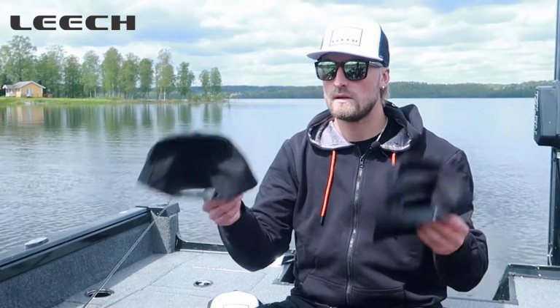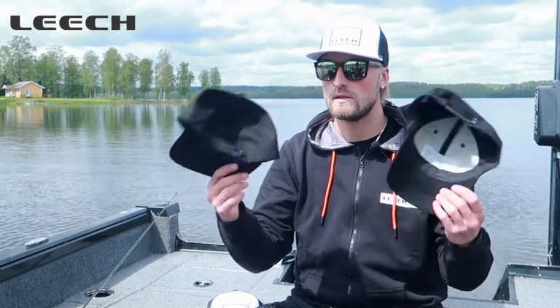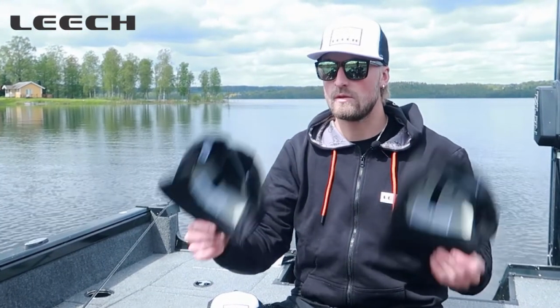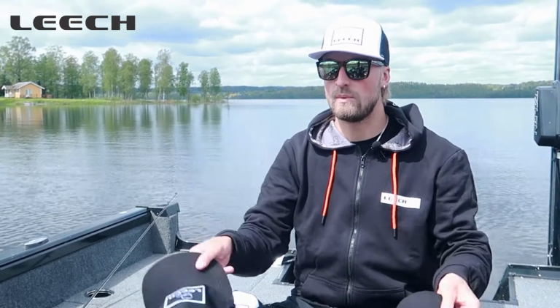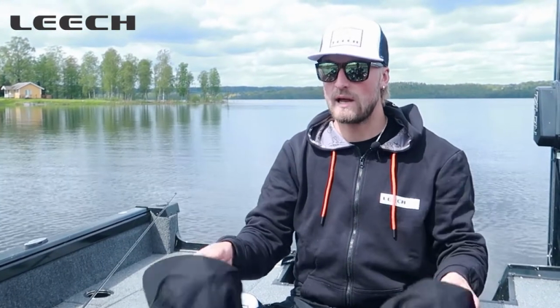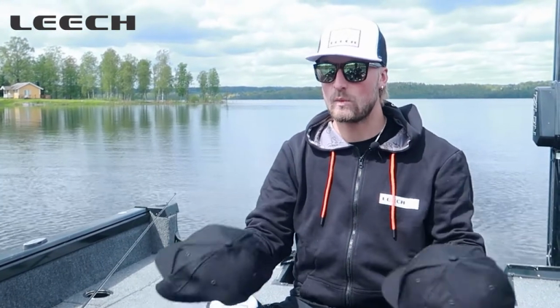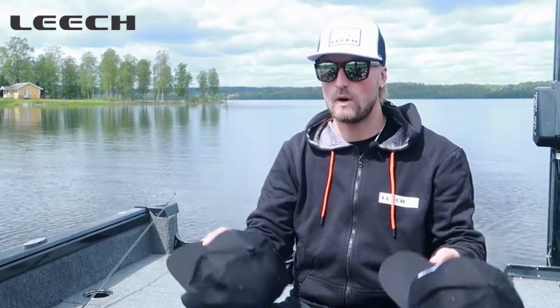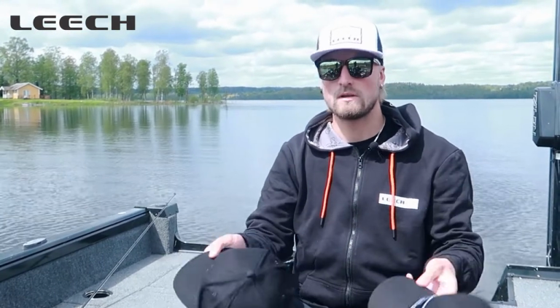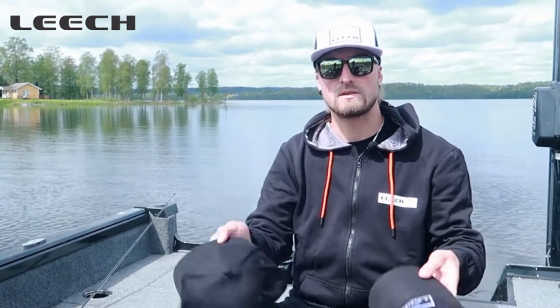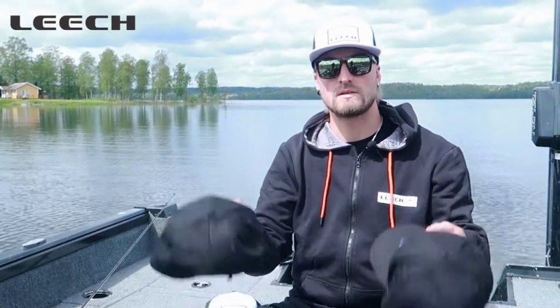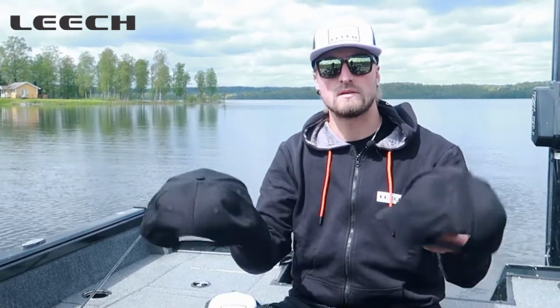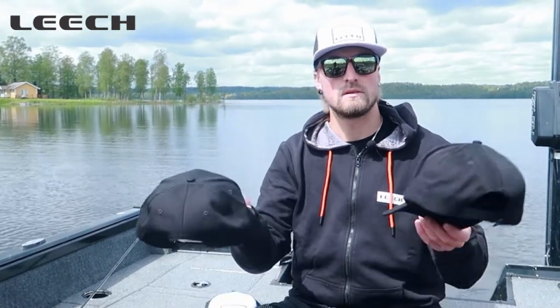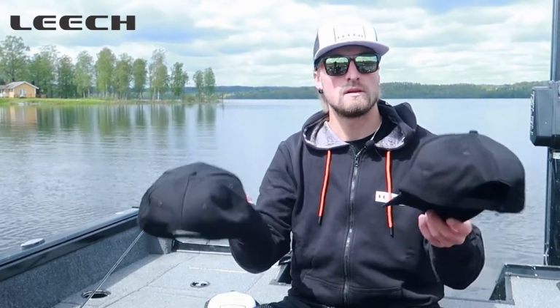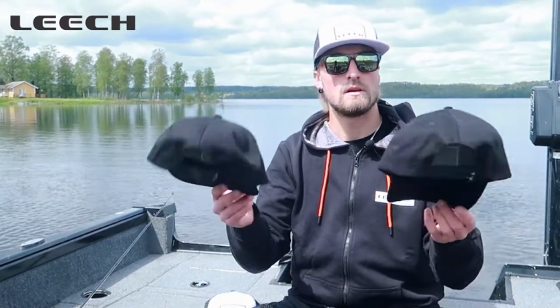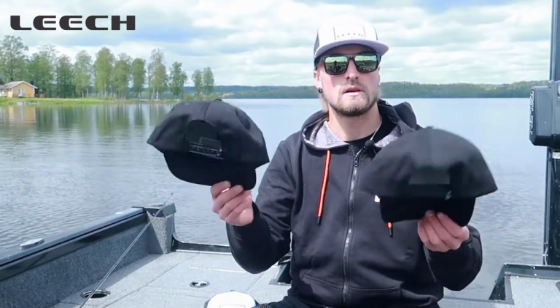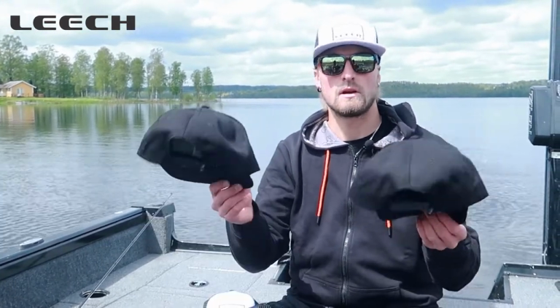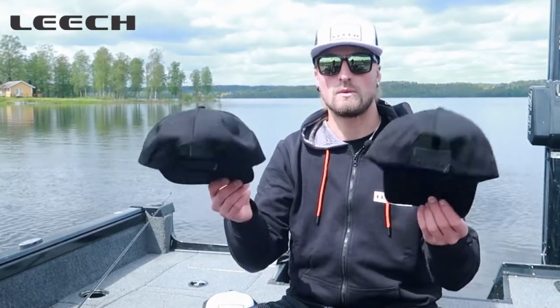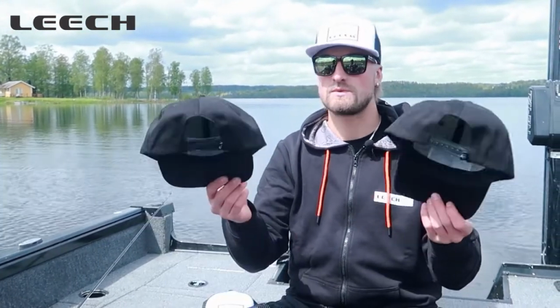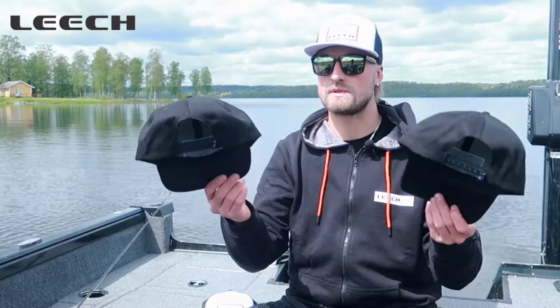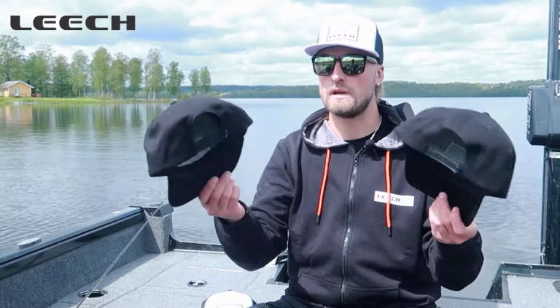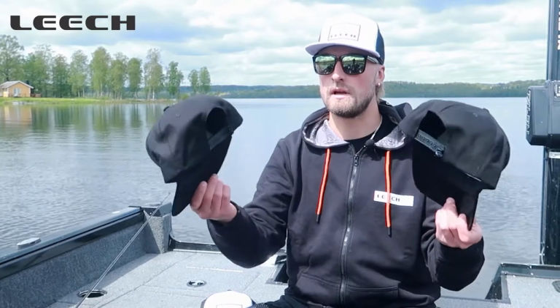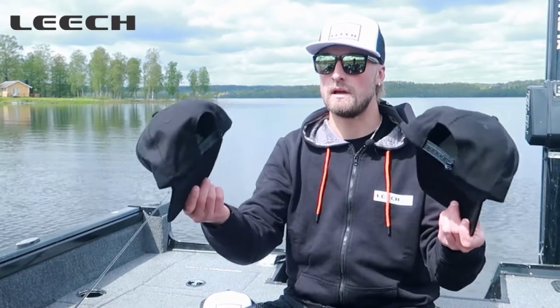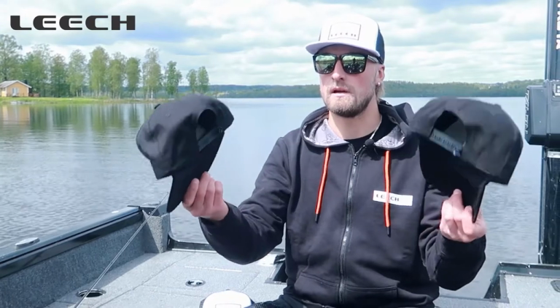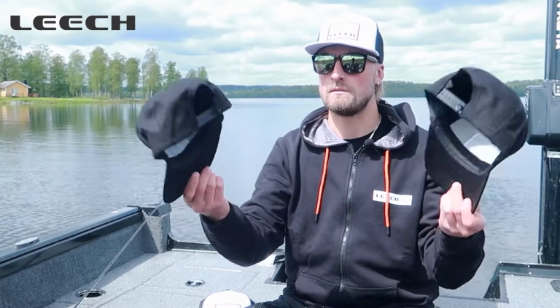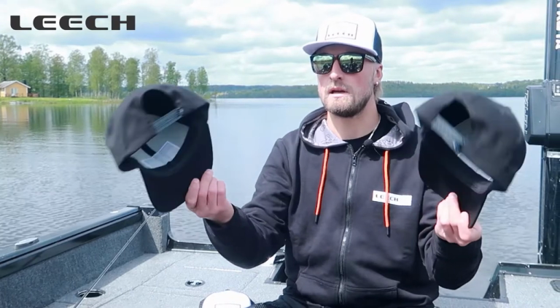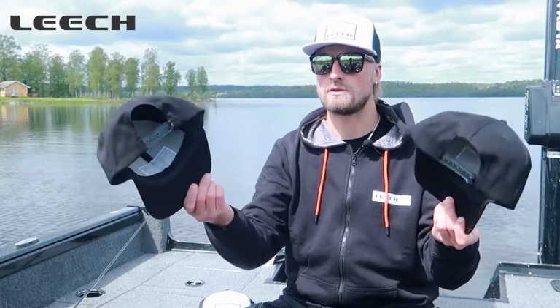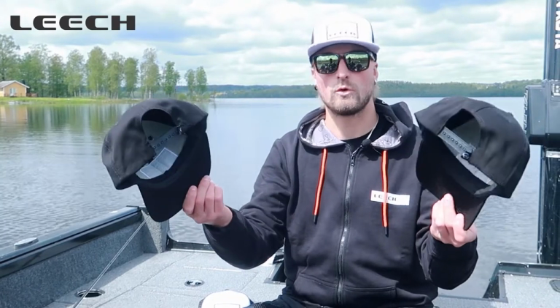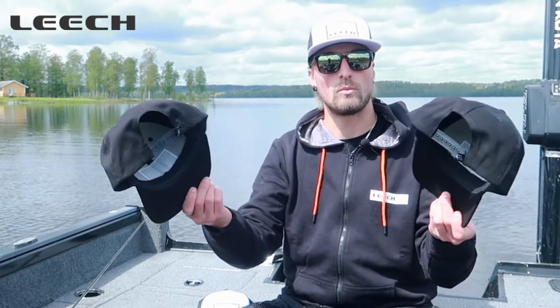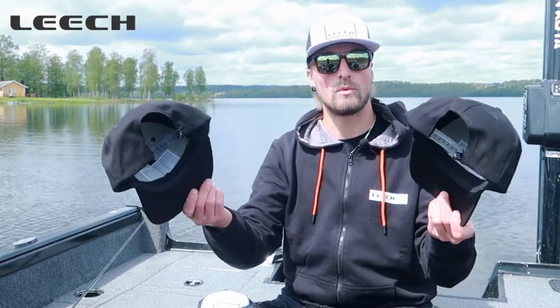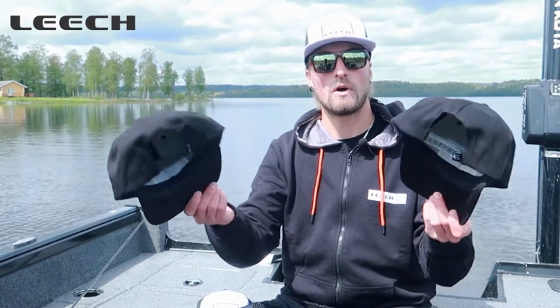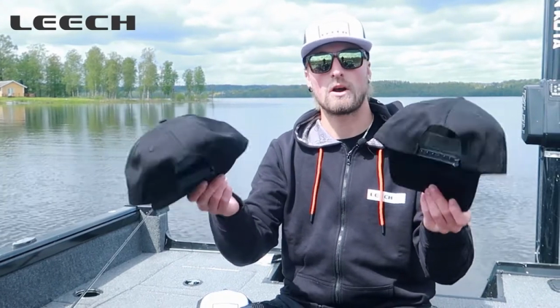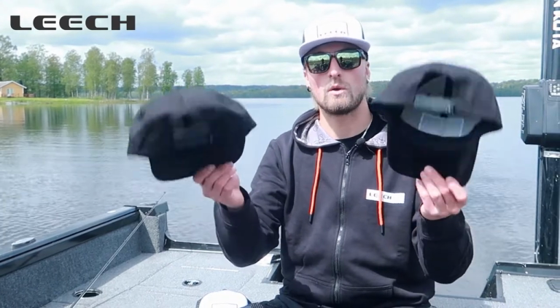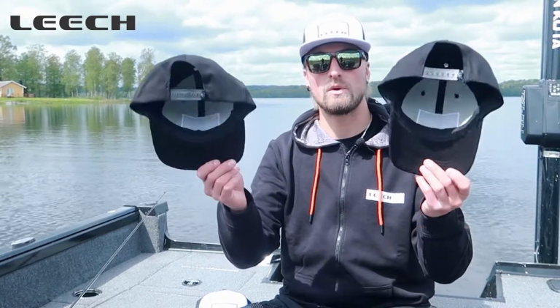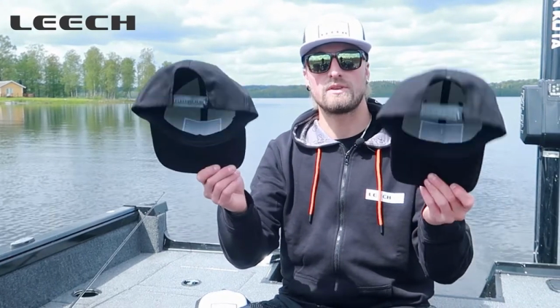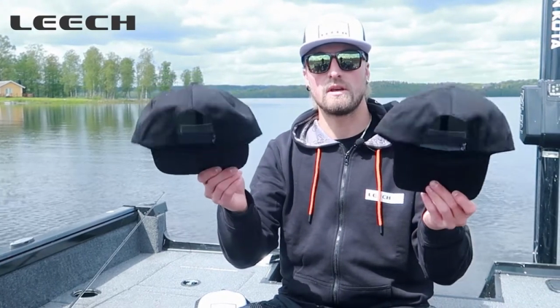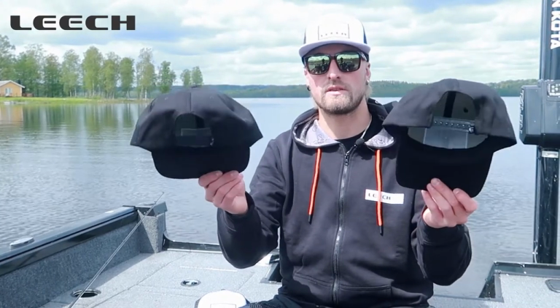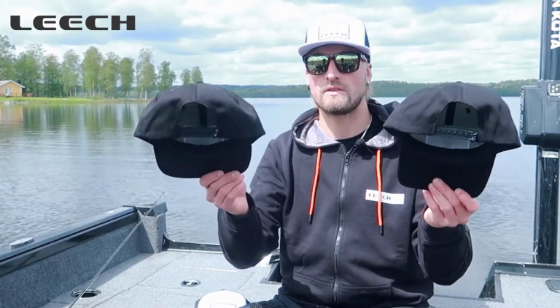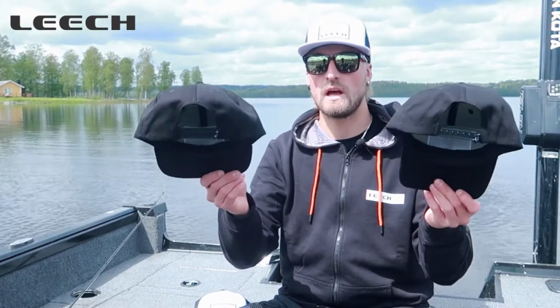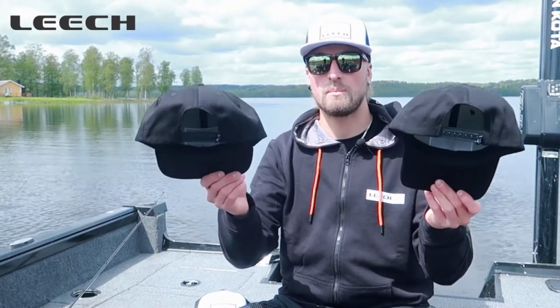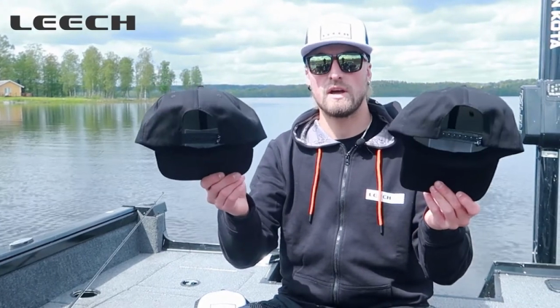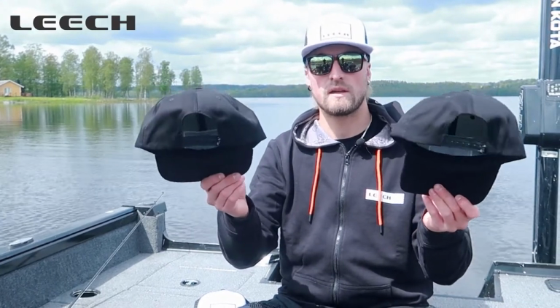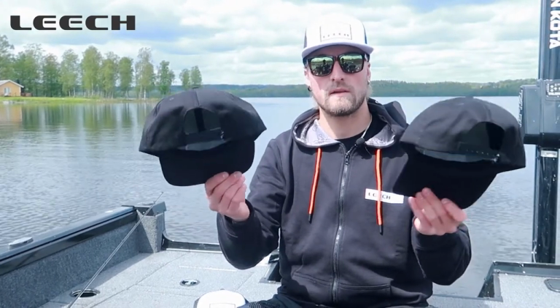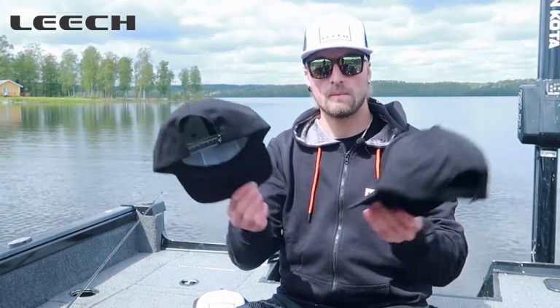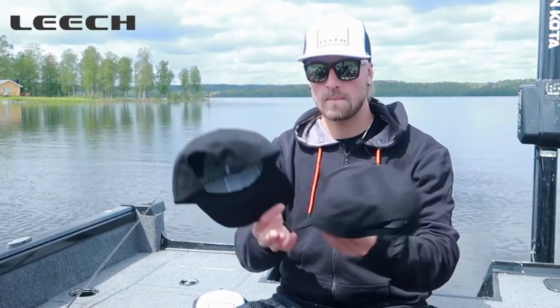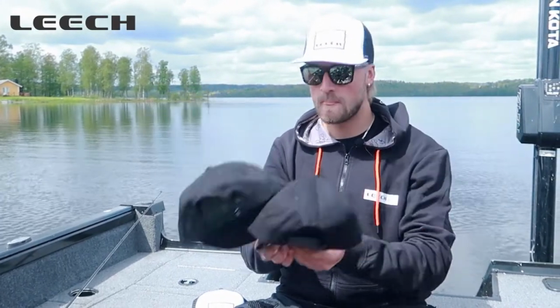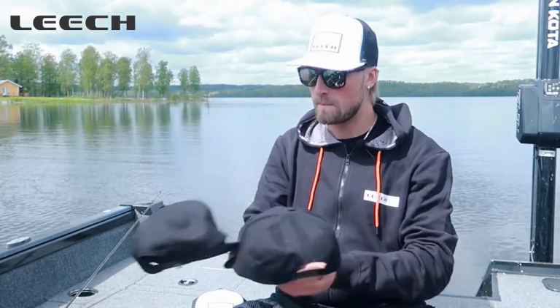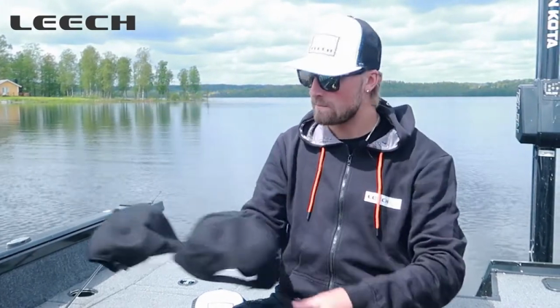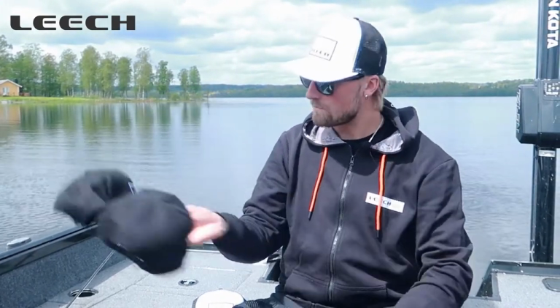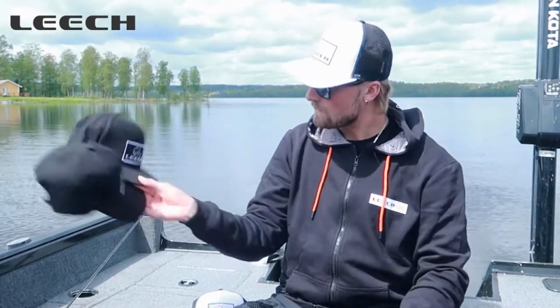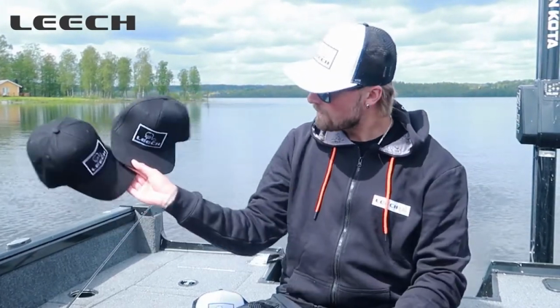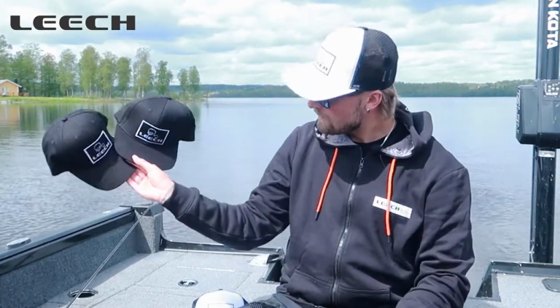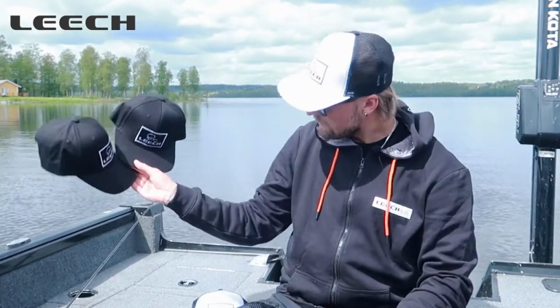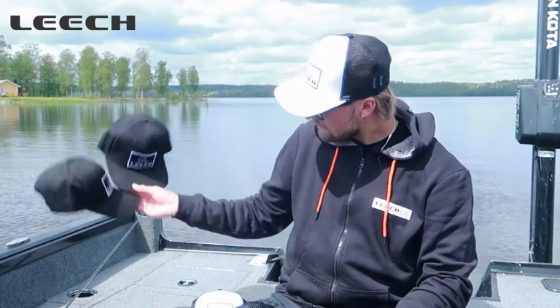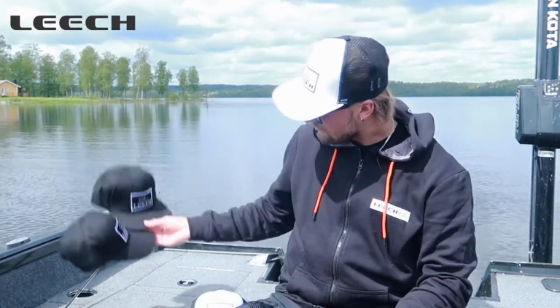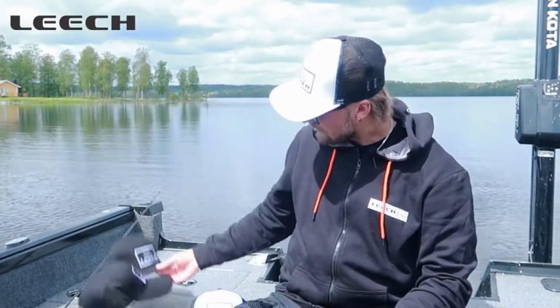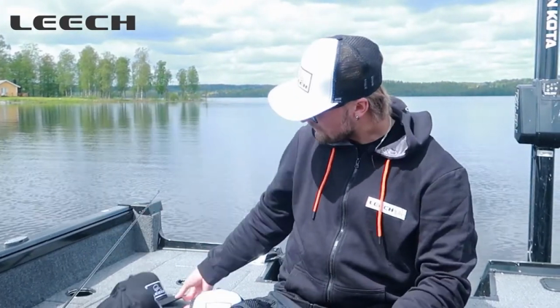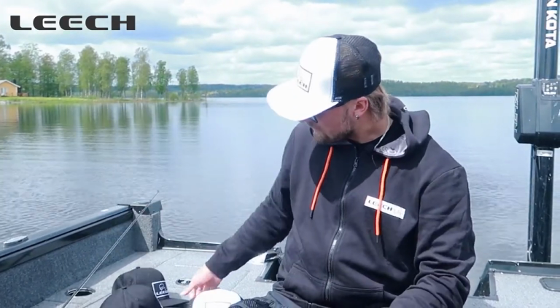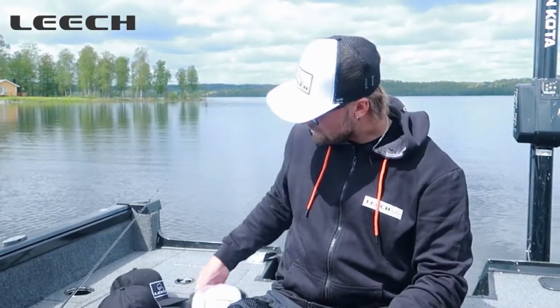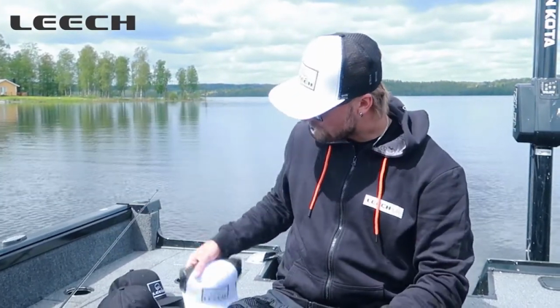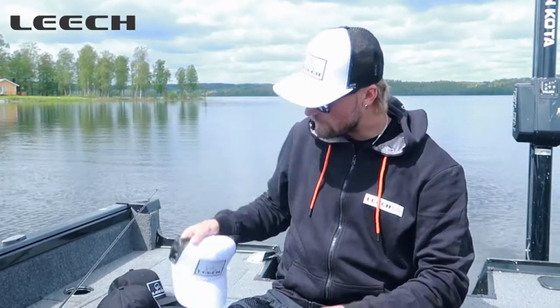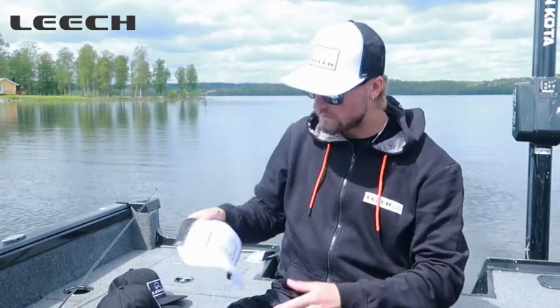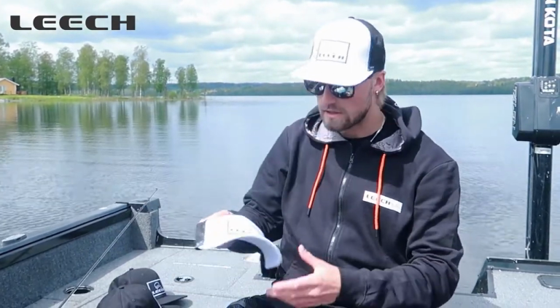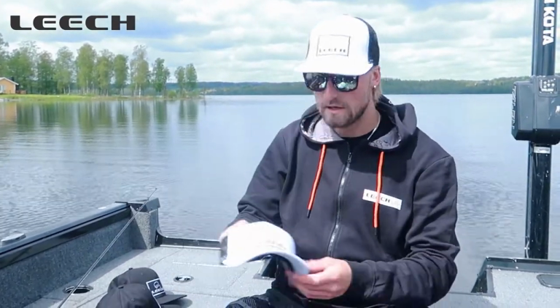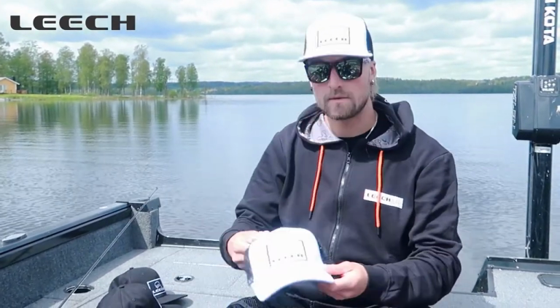The black ones come as a normal model with the snapback — super clean.